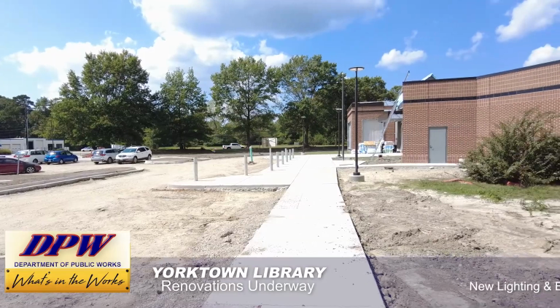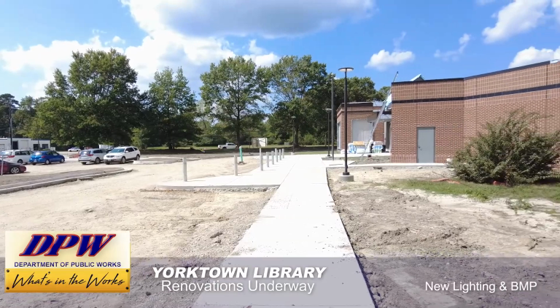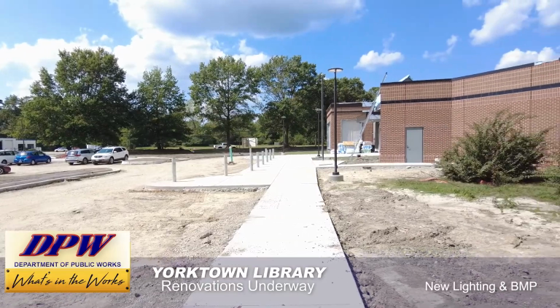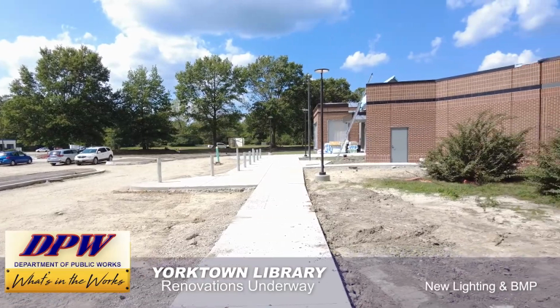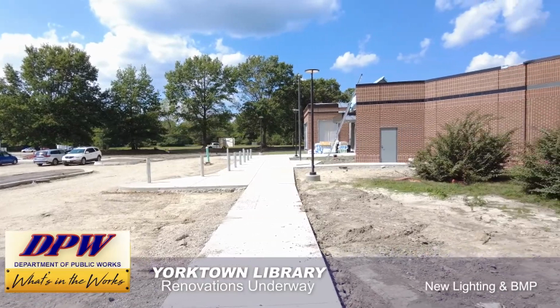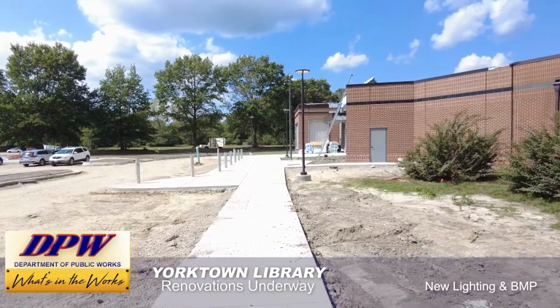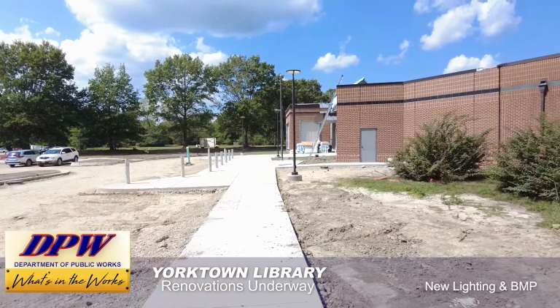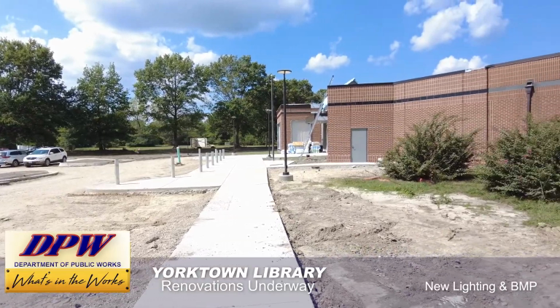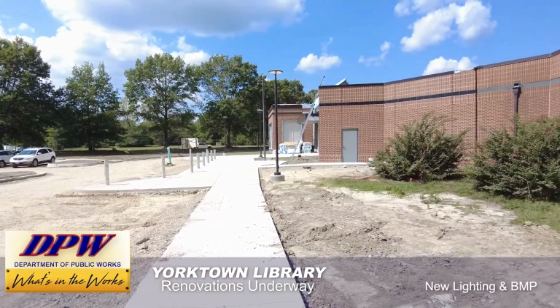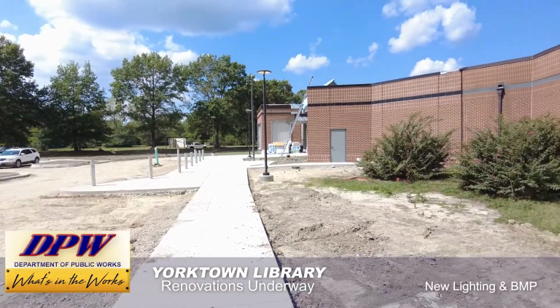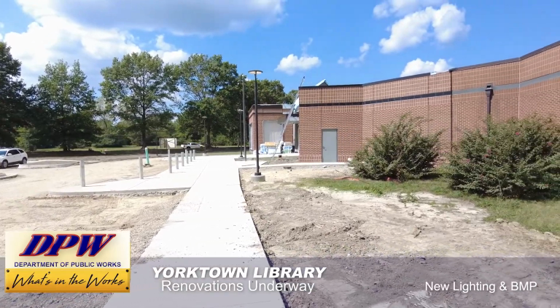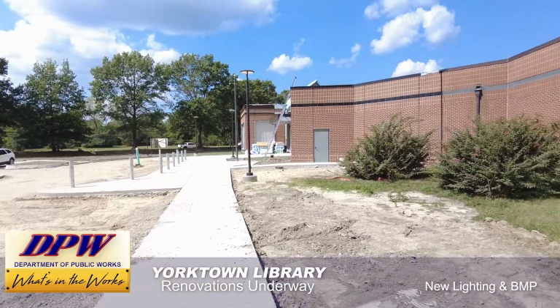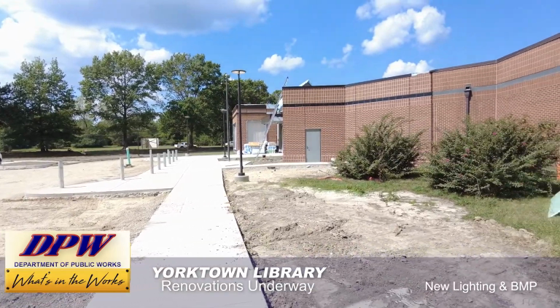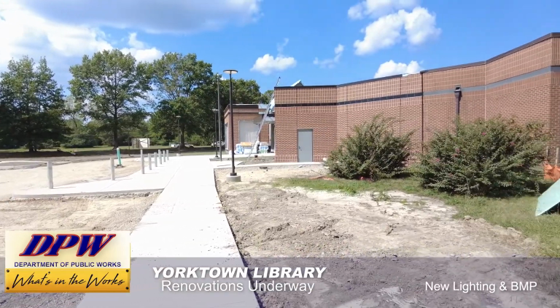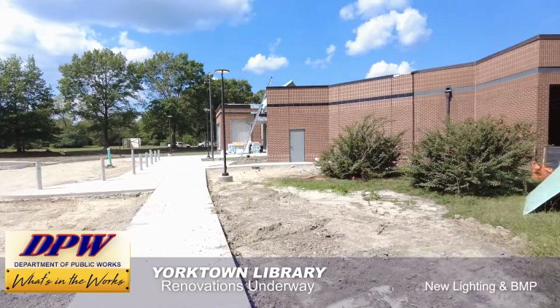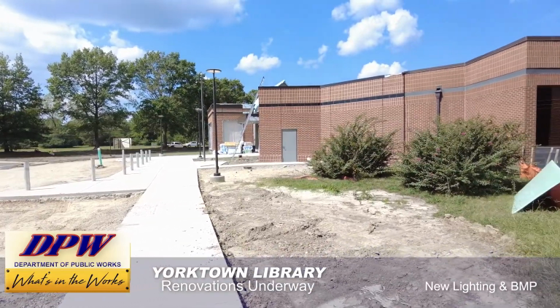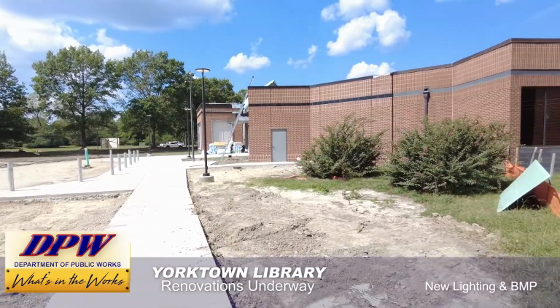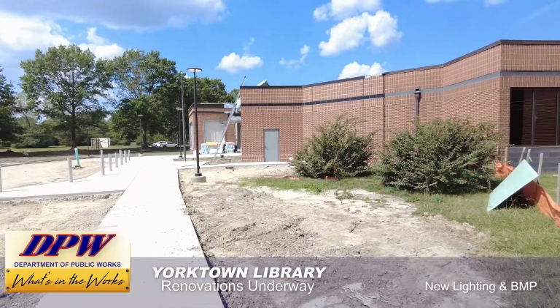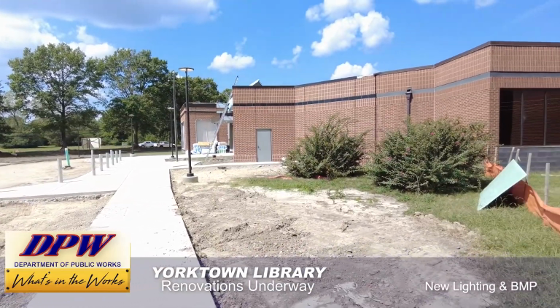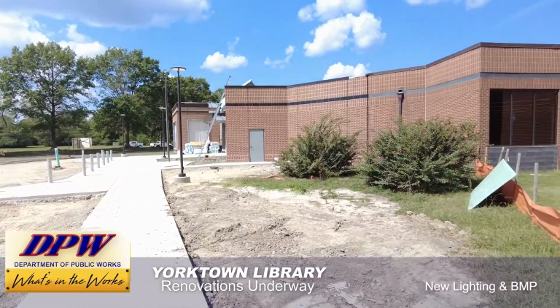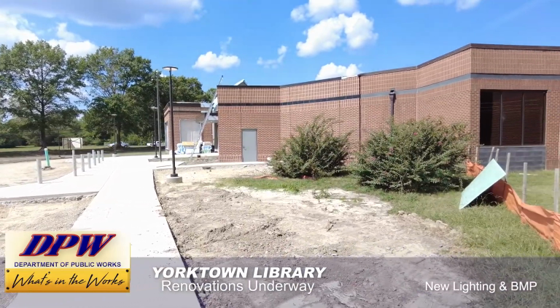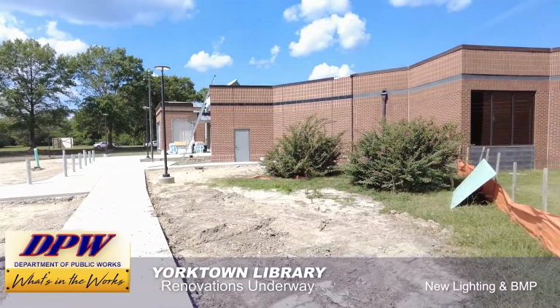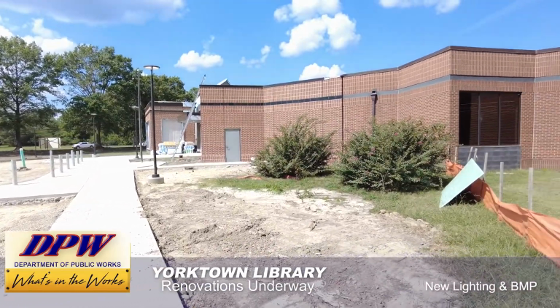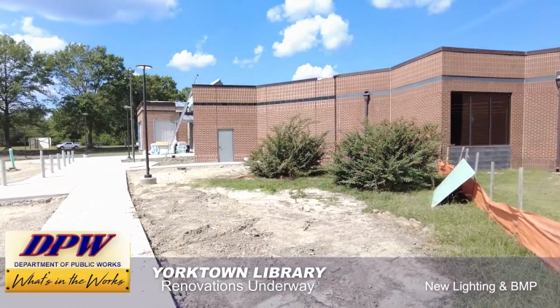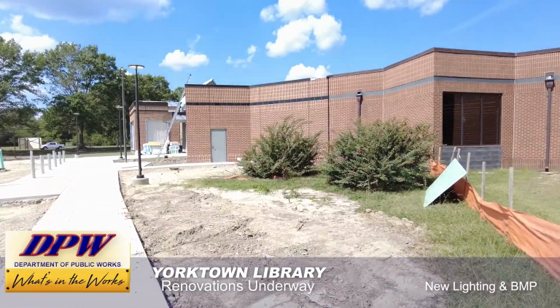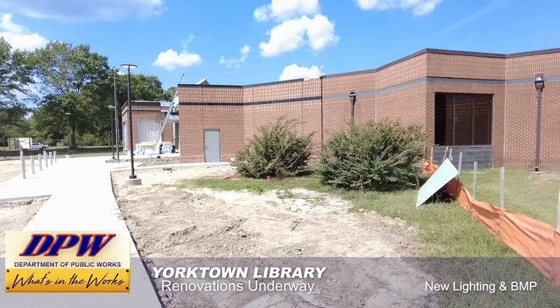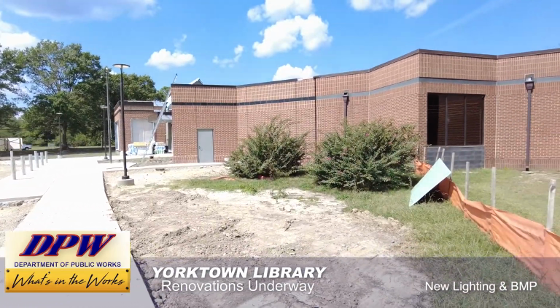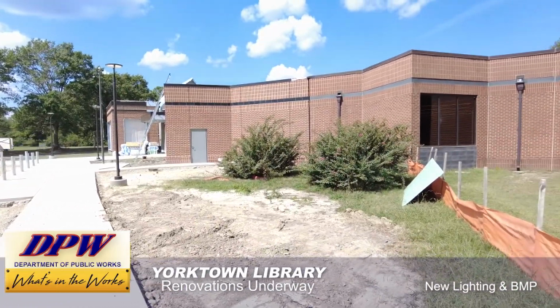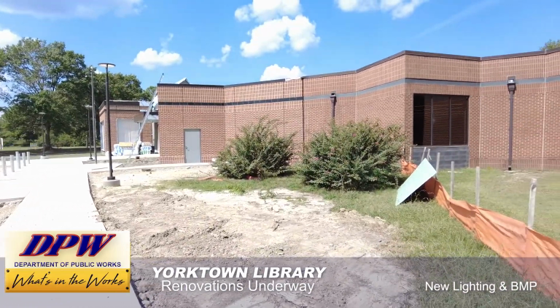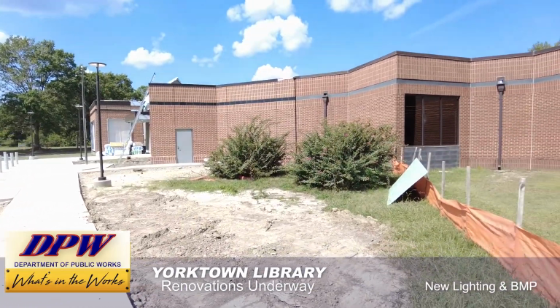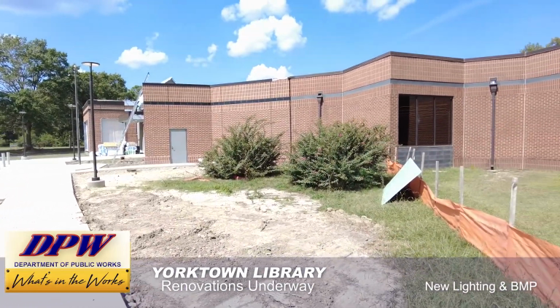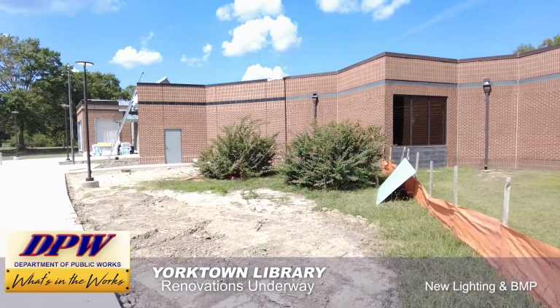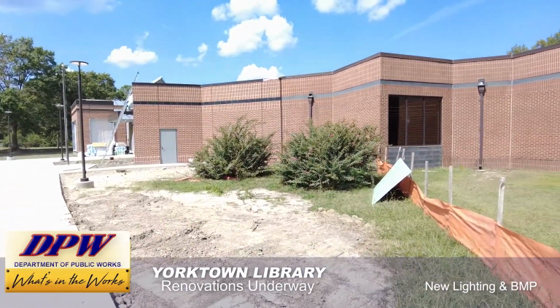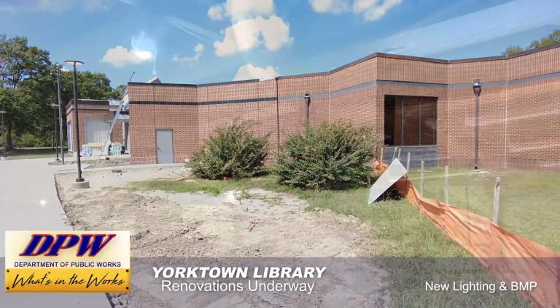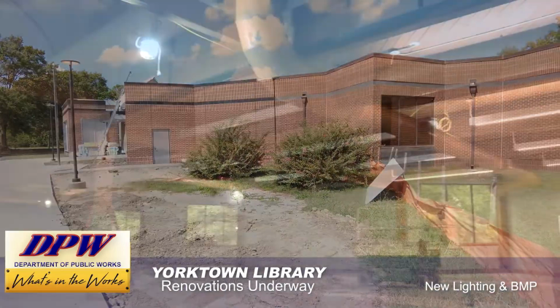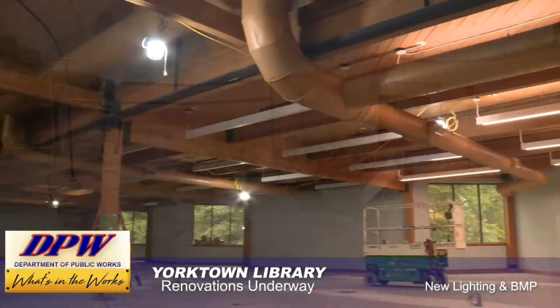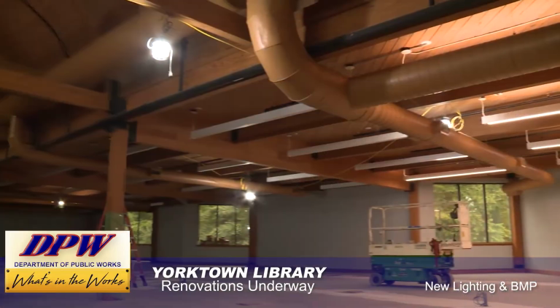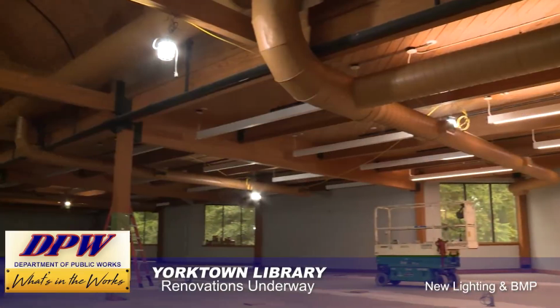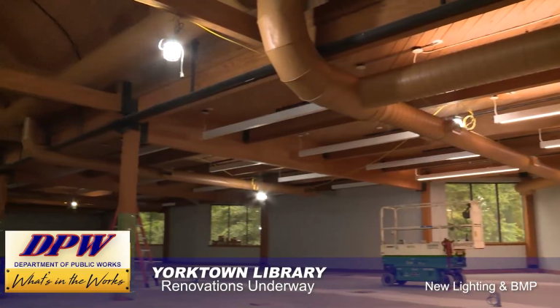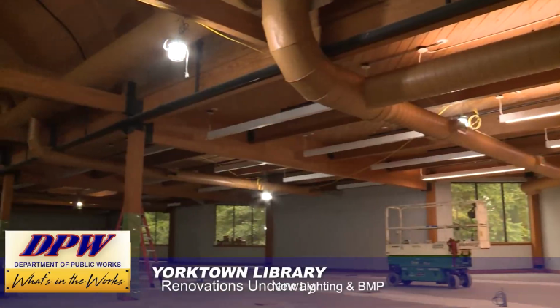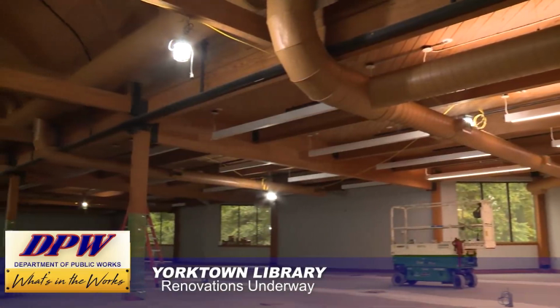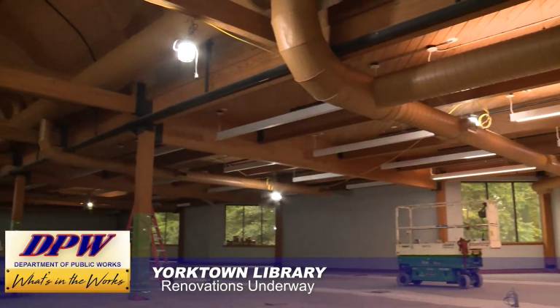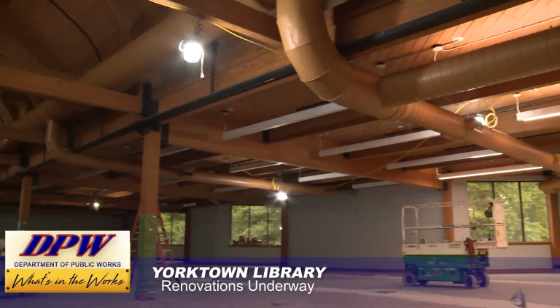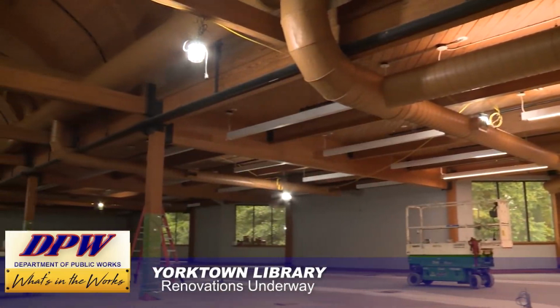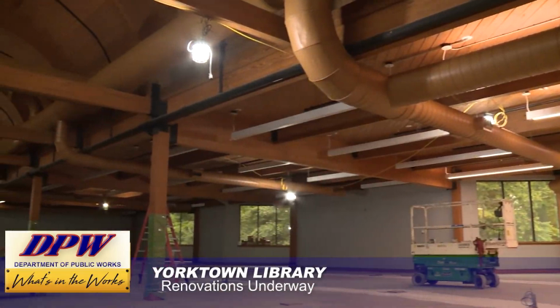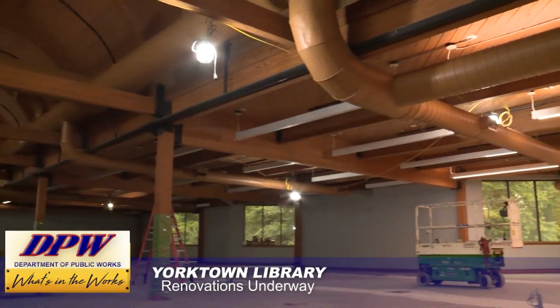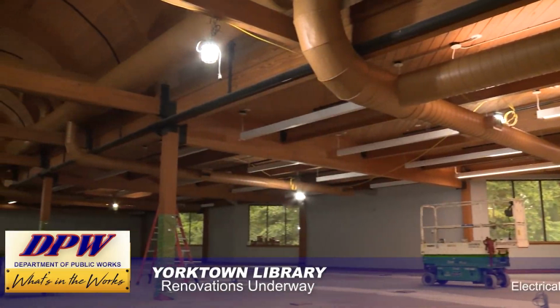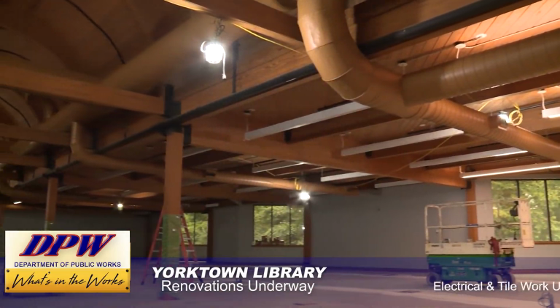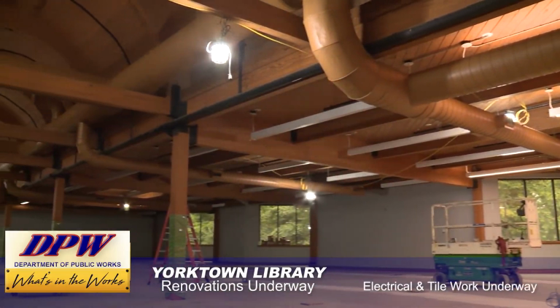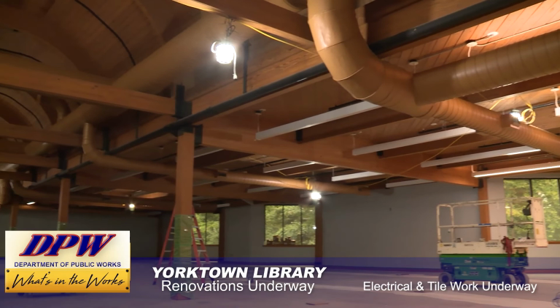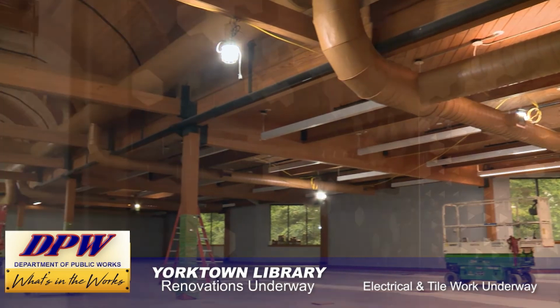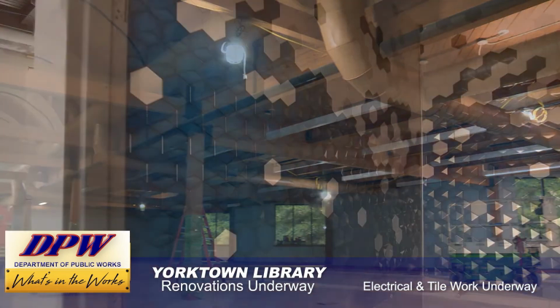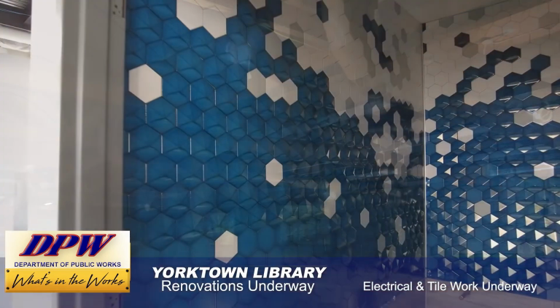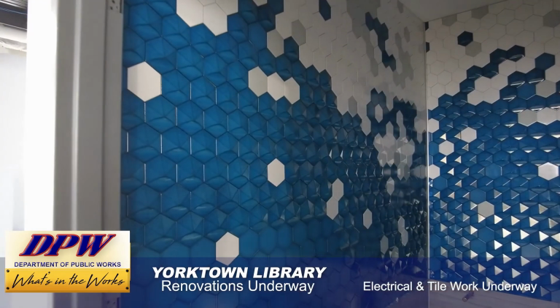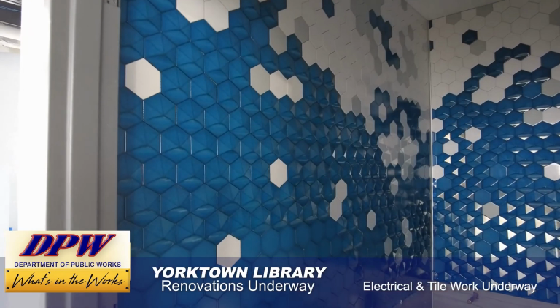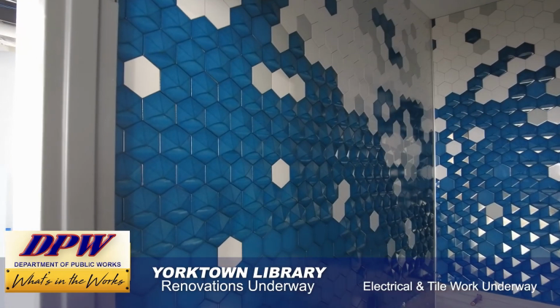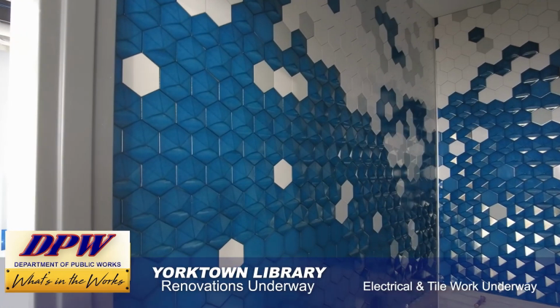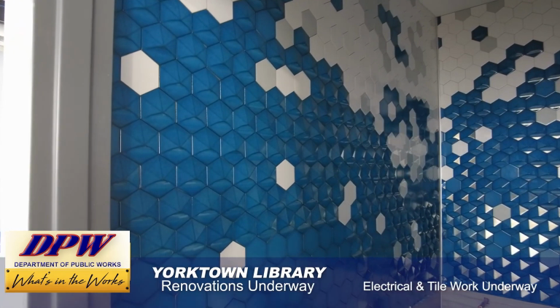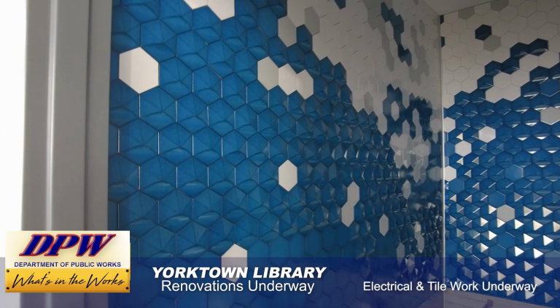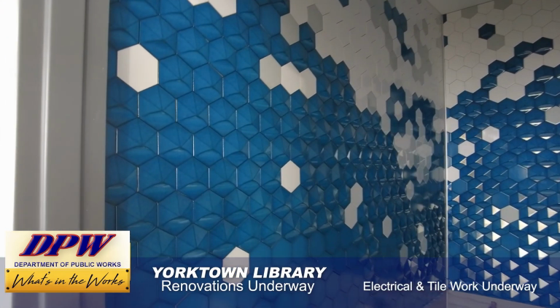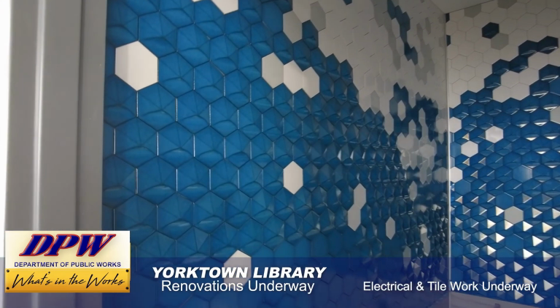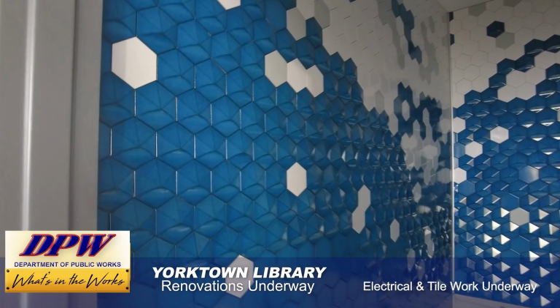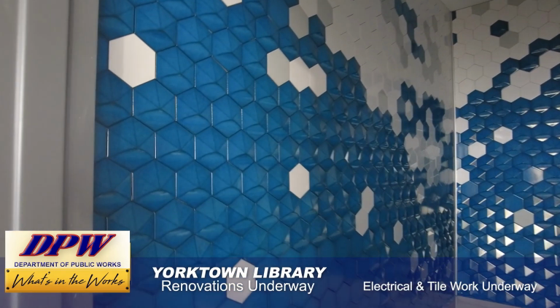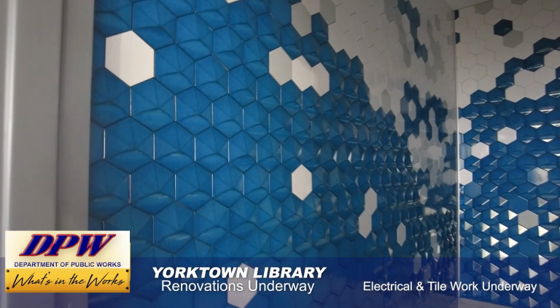Outside, there is new lighting as well as a new BMP. And inside, electrical and tile work continues. We can't wait to see the Yorktown Library when the renovation is finished.